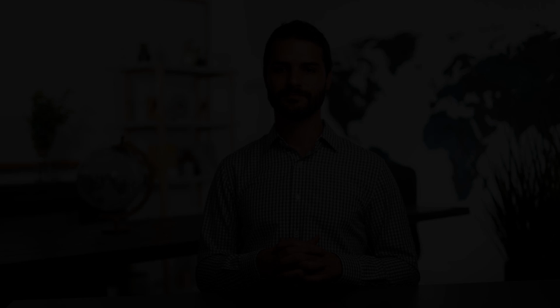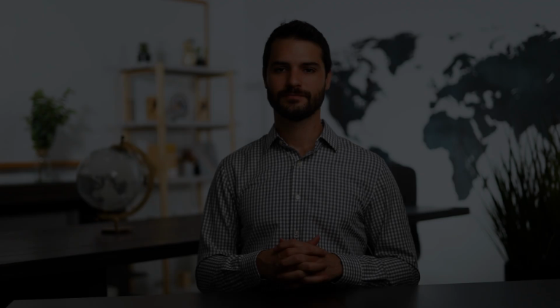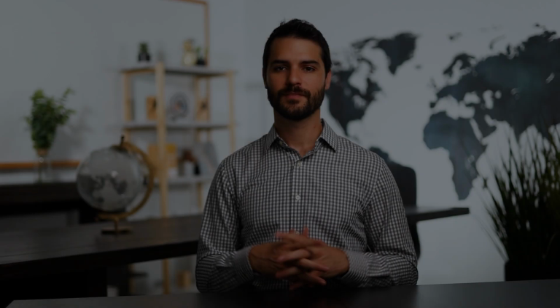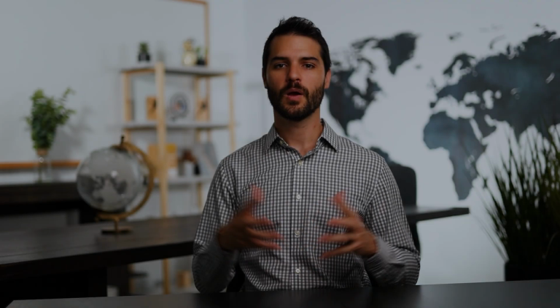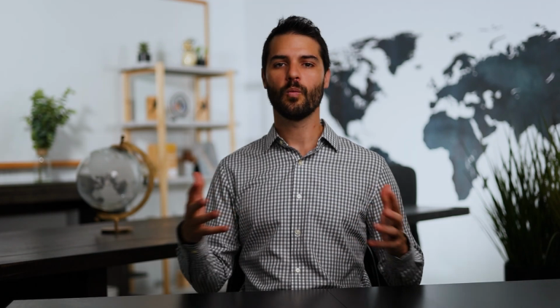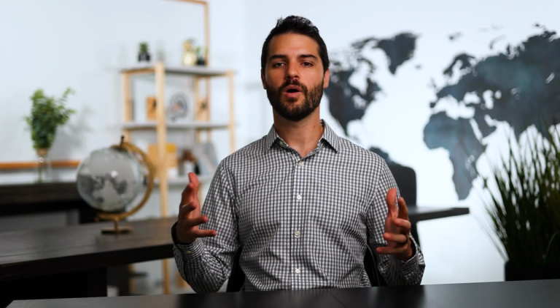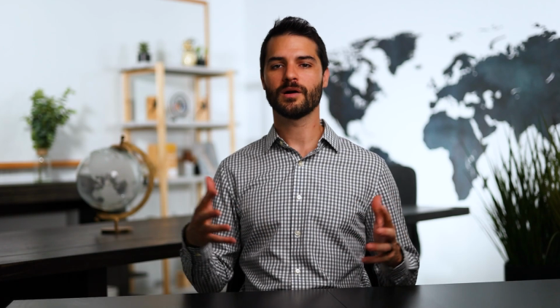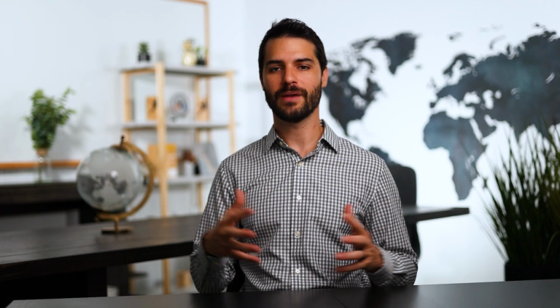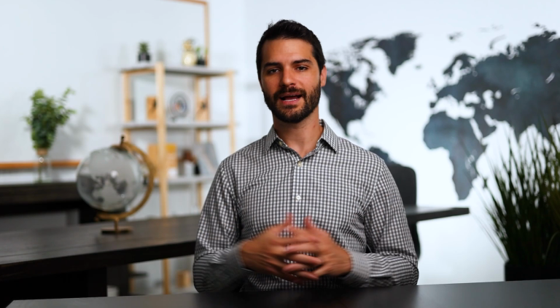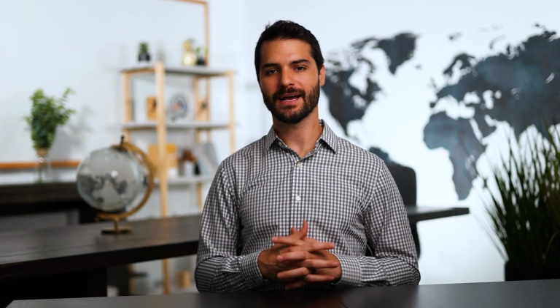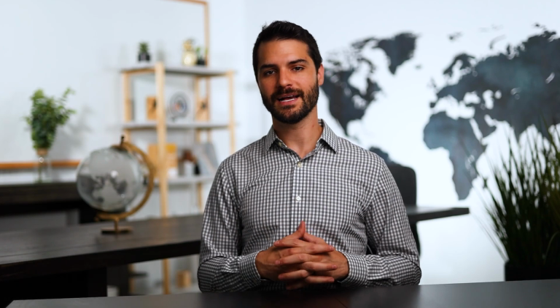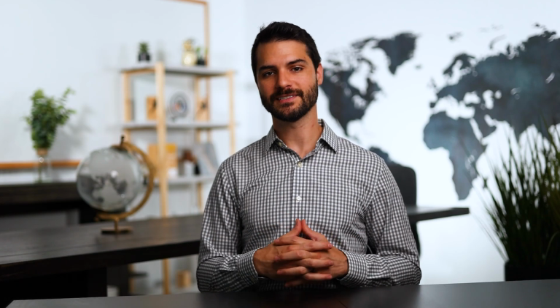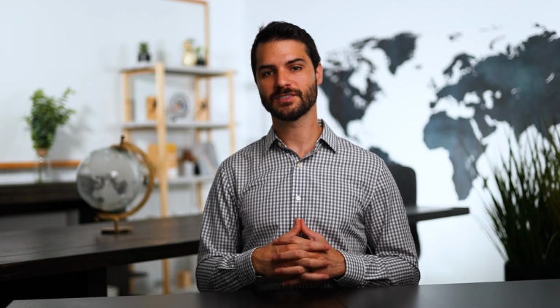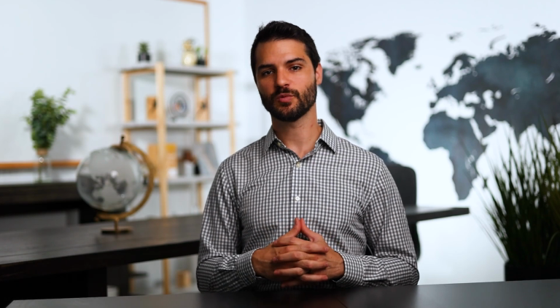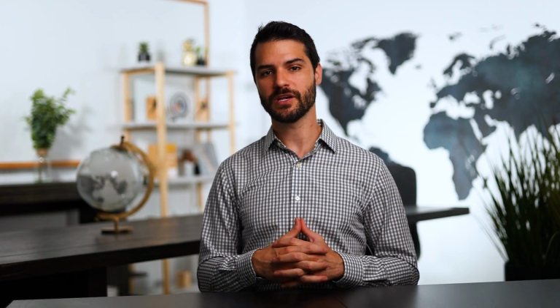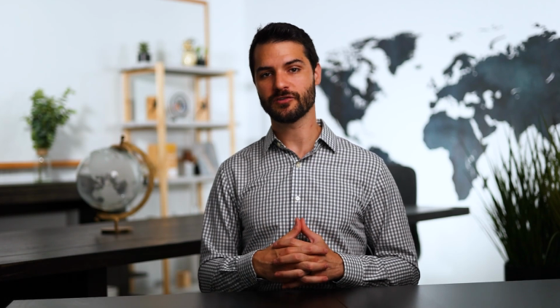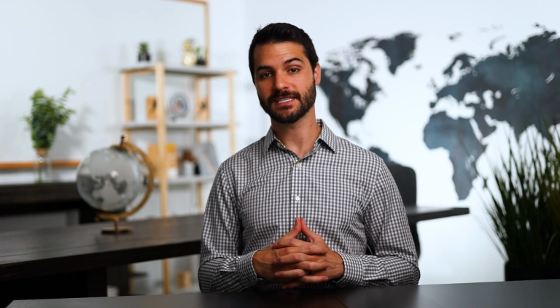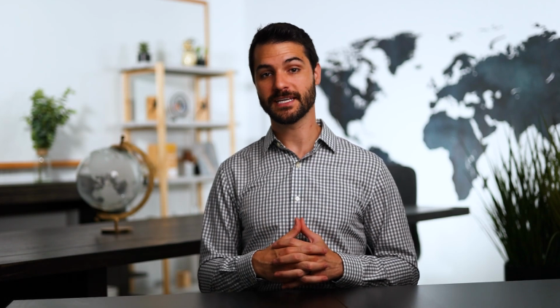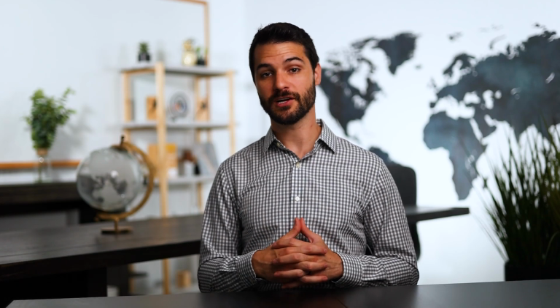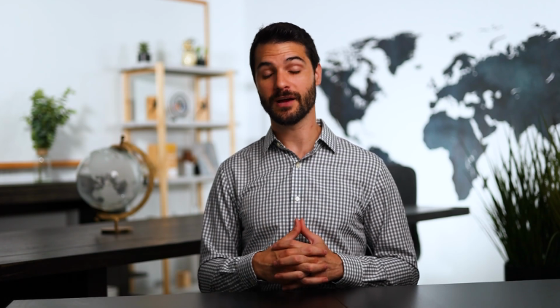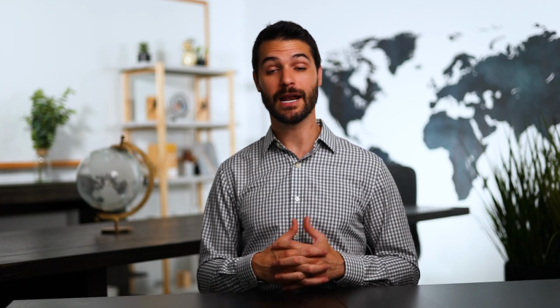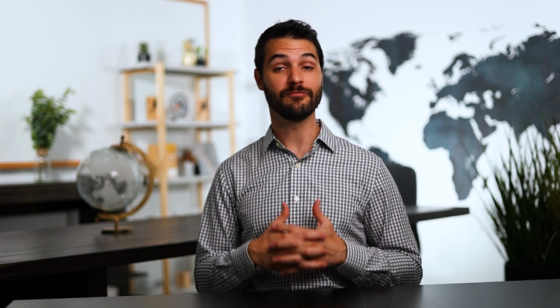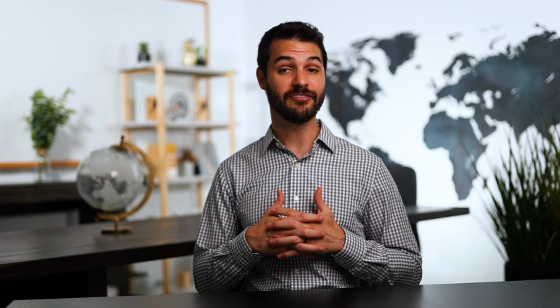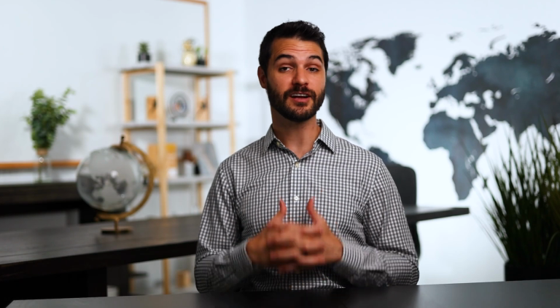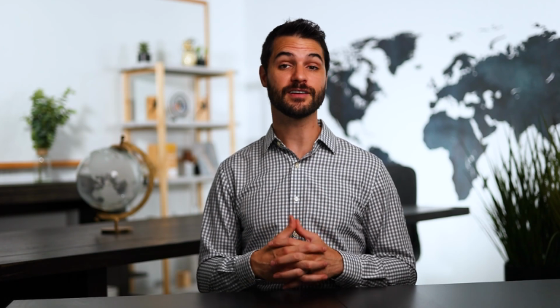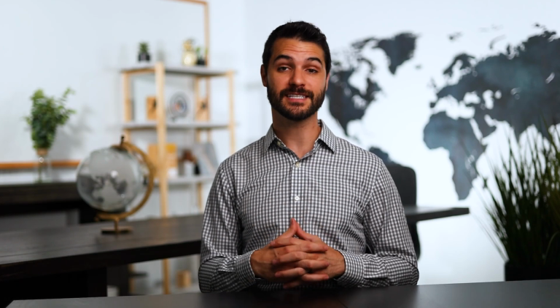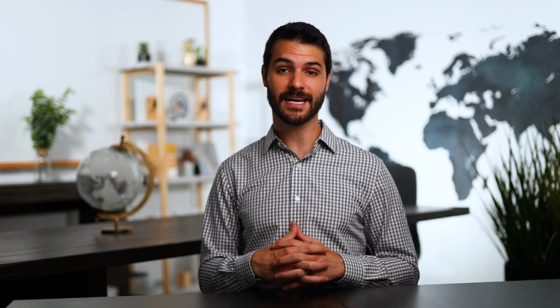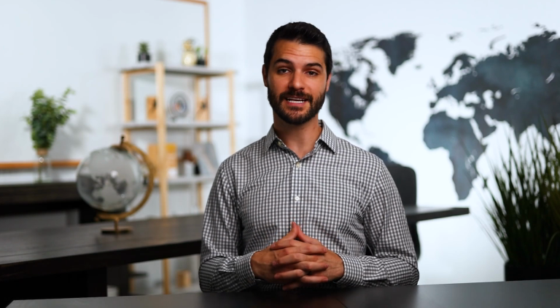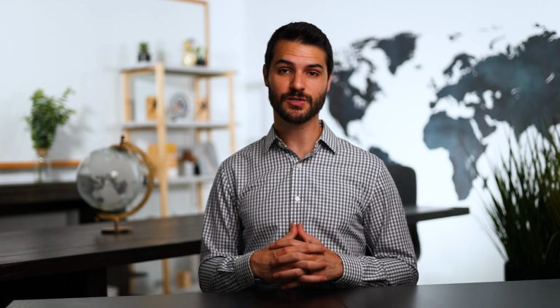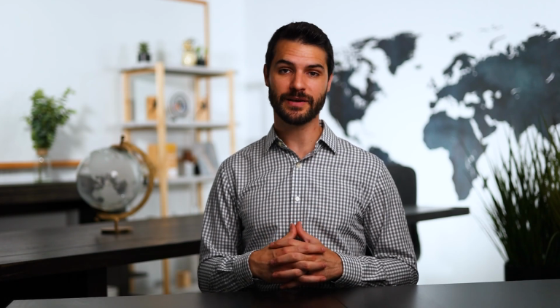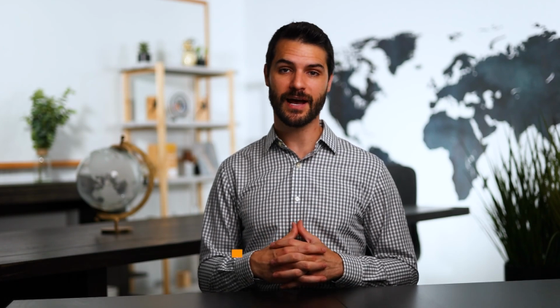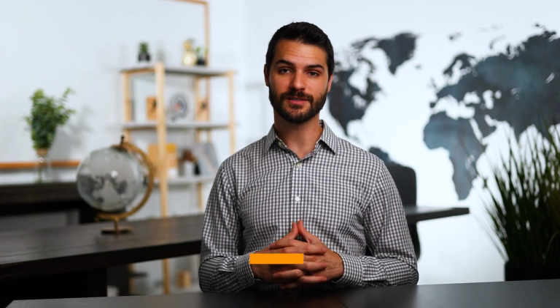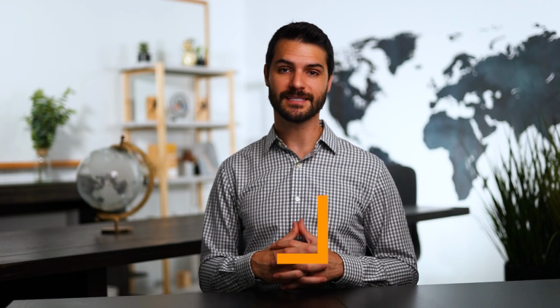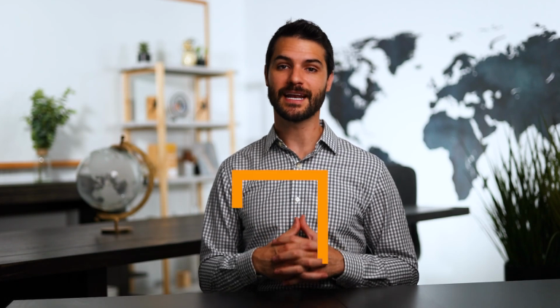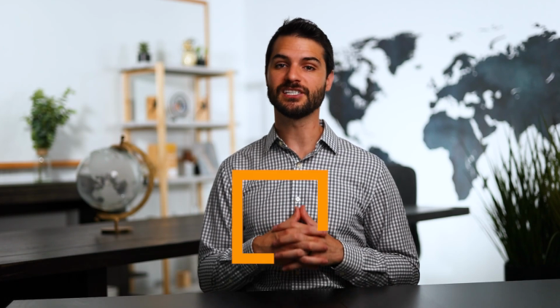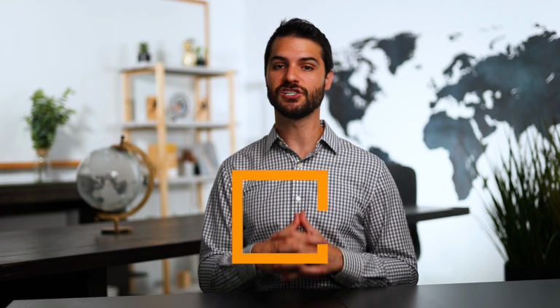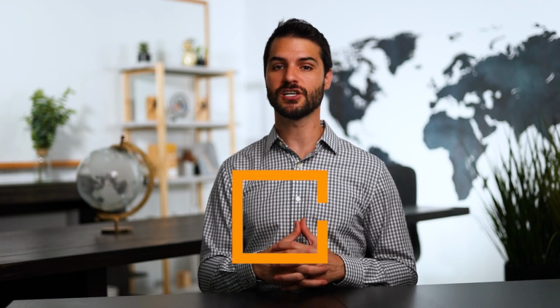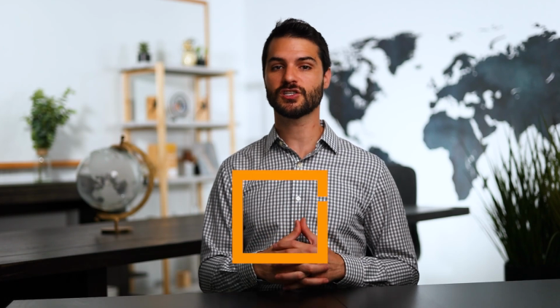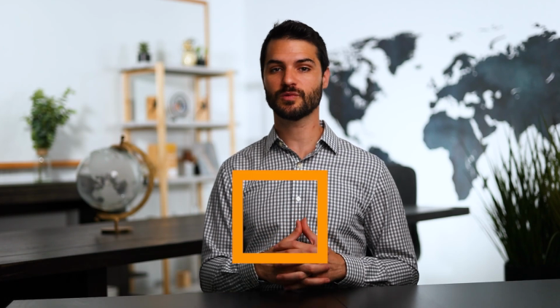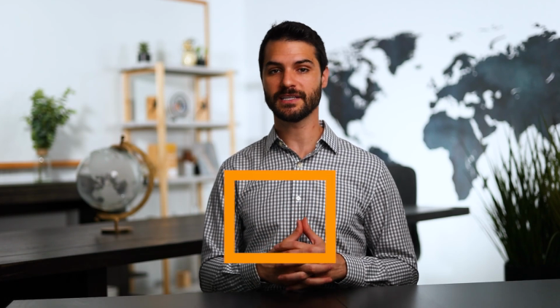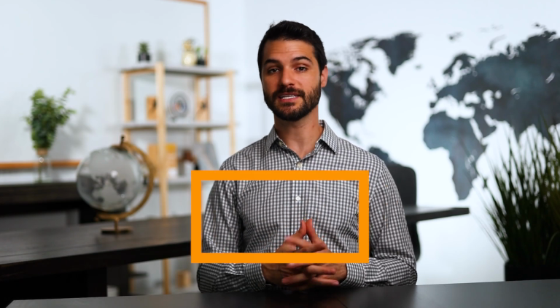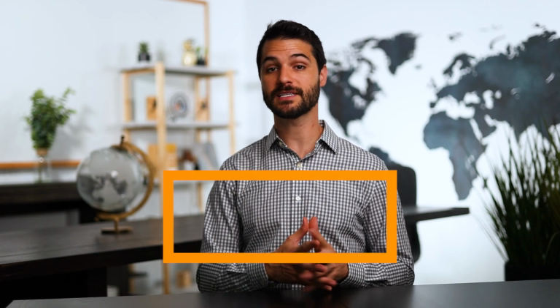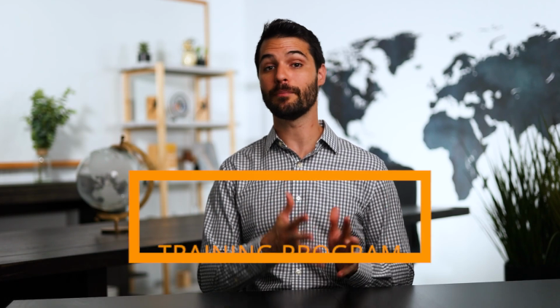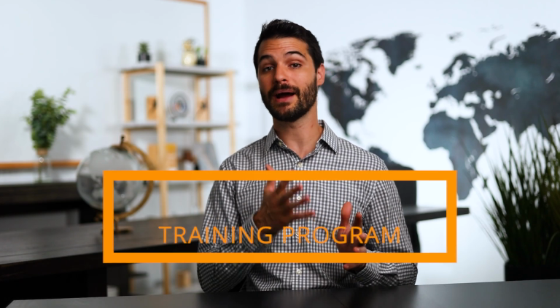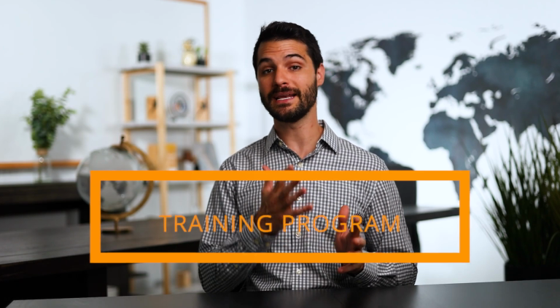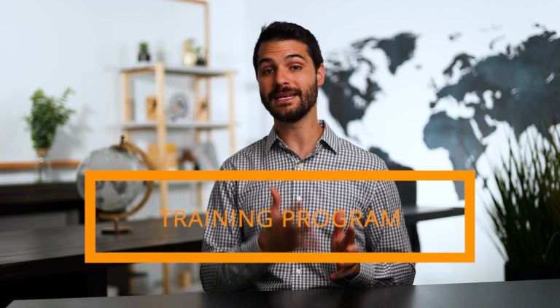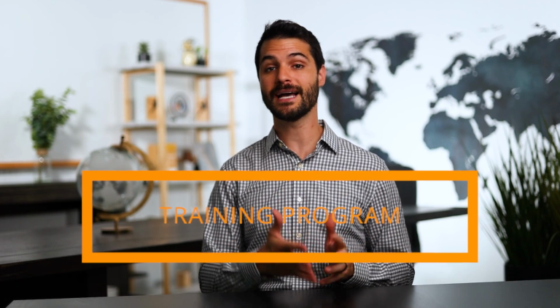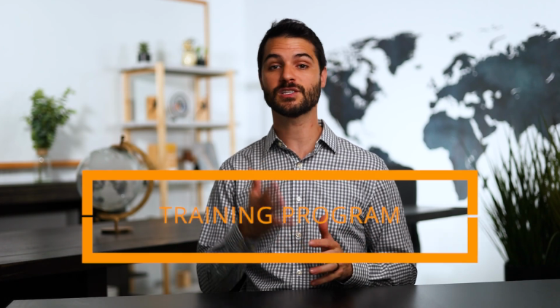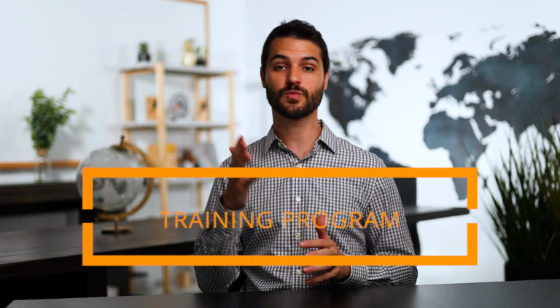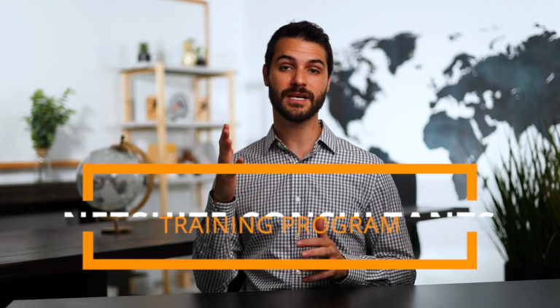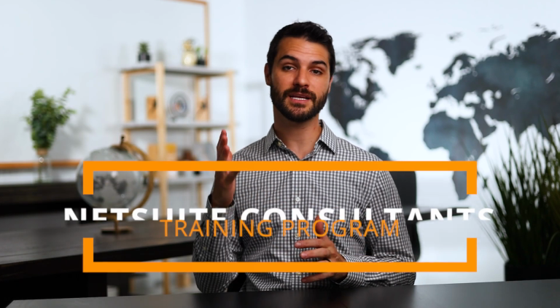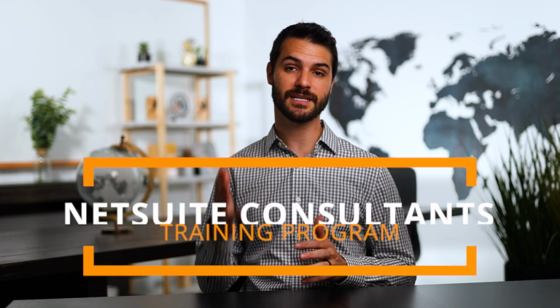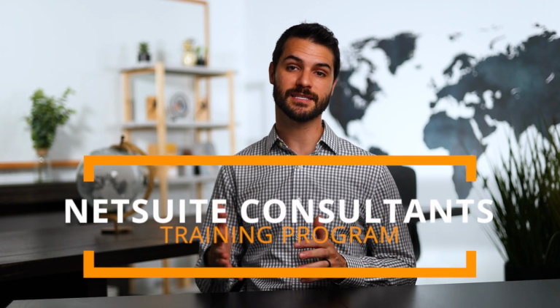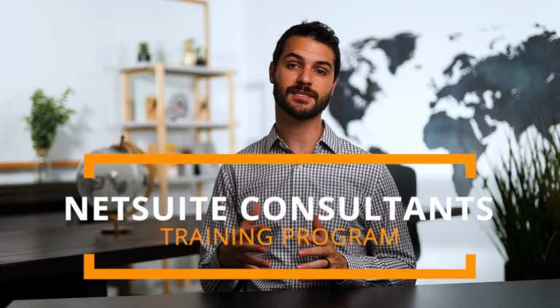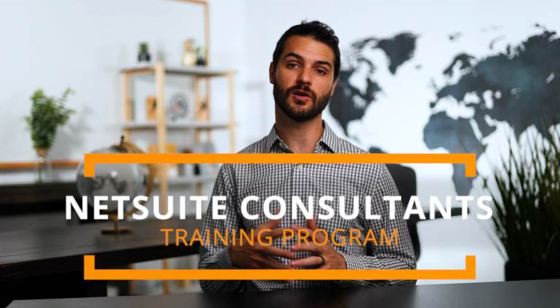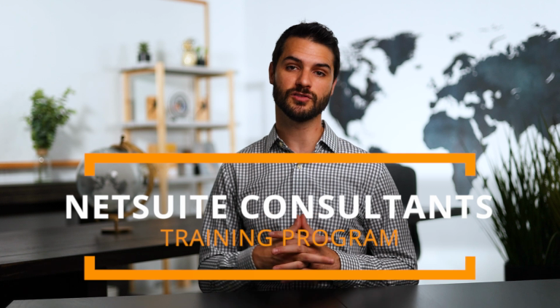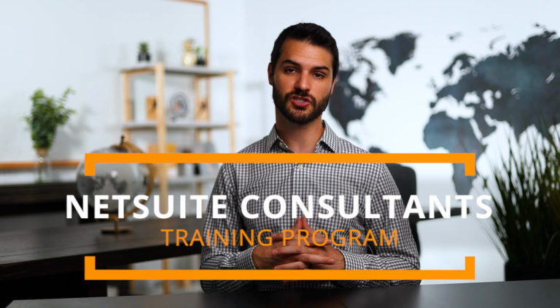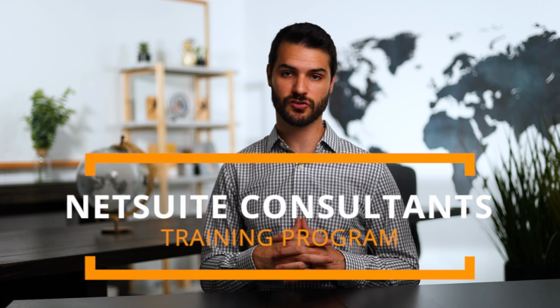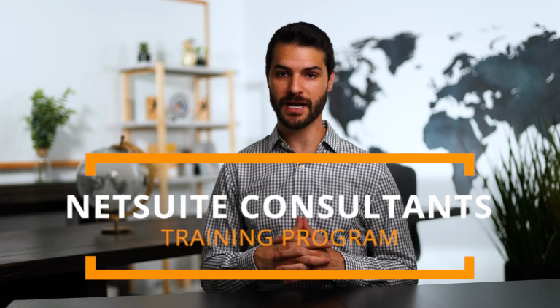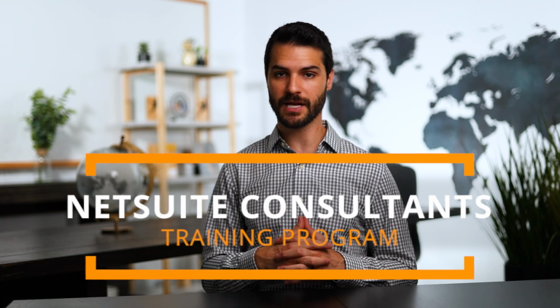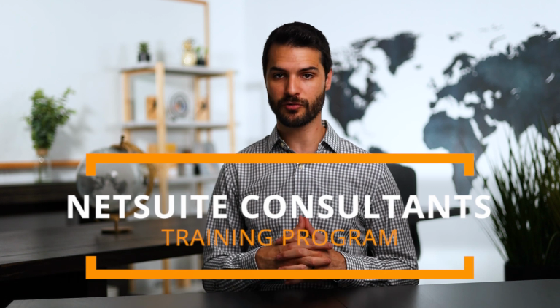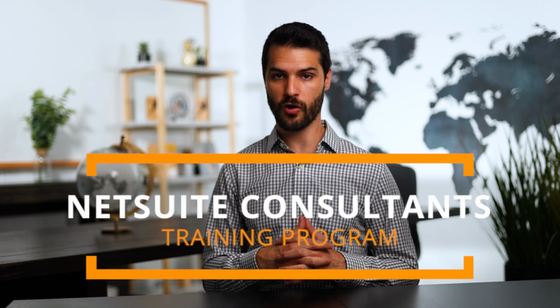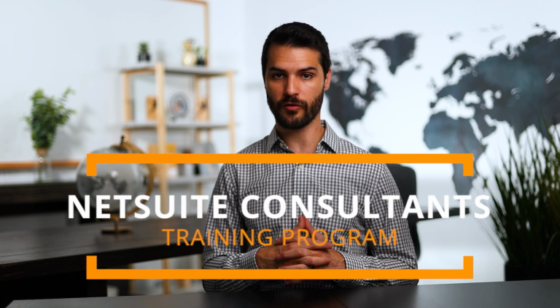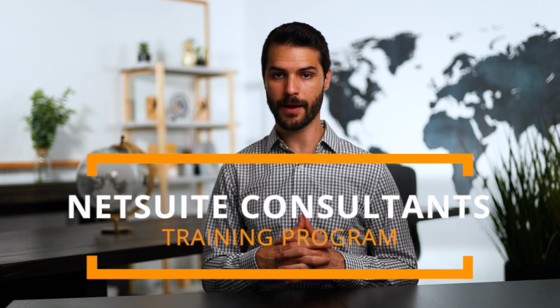Welcome back, guys. Sweet Chris here, and I'm very excited to announce that I just released my NetSuite Consultants Training Program.